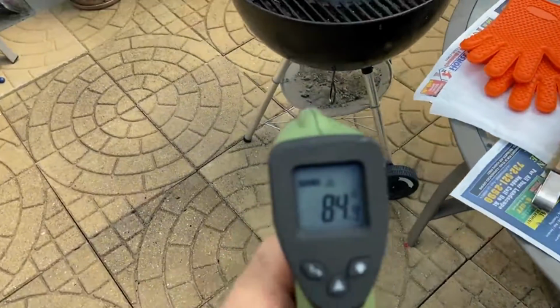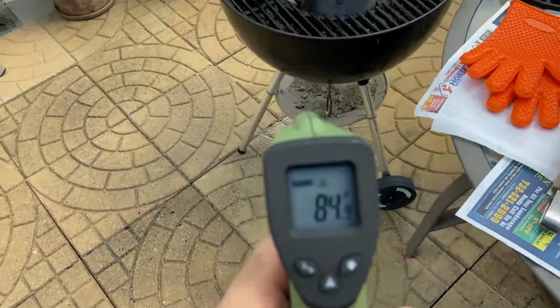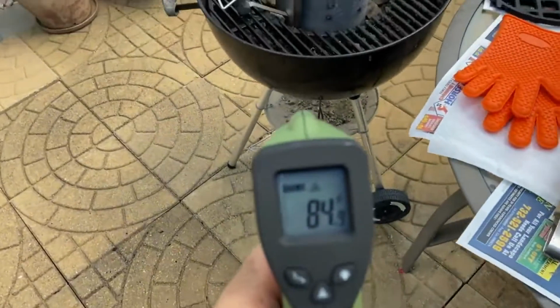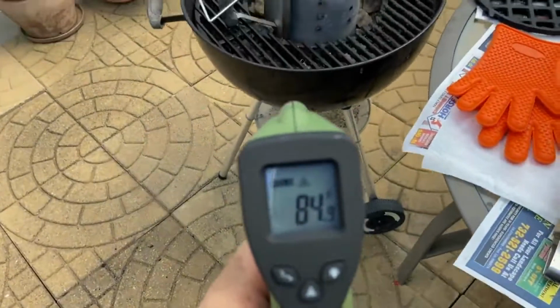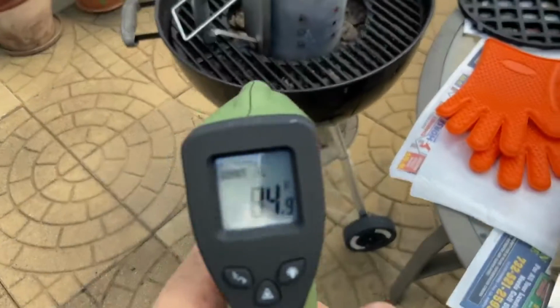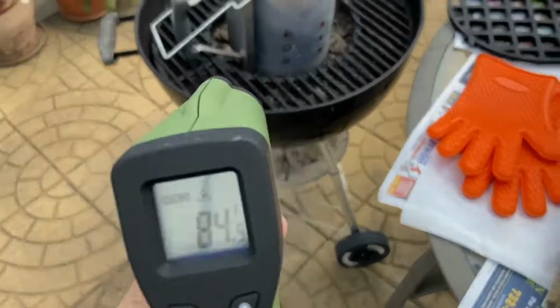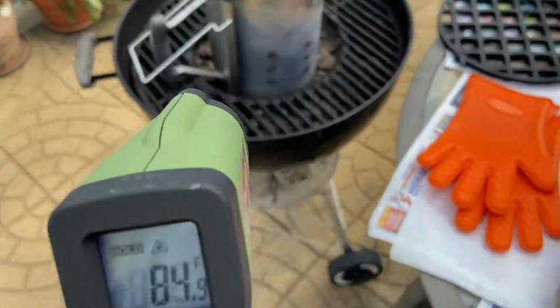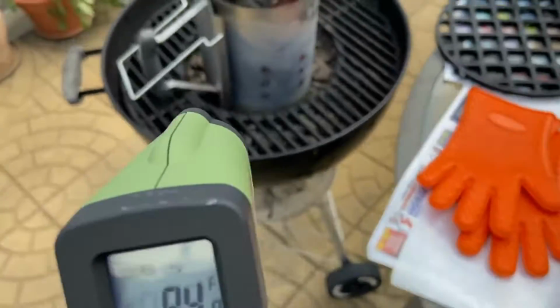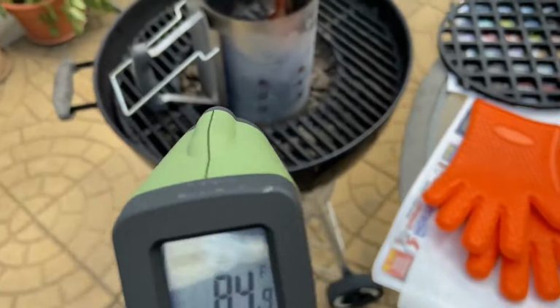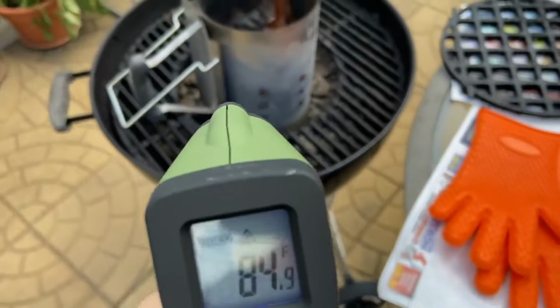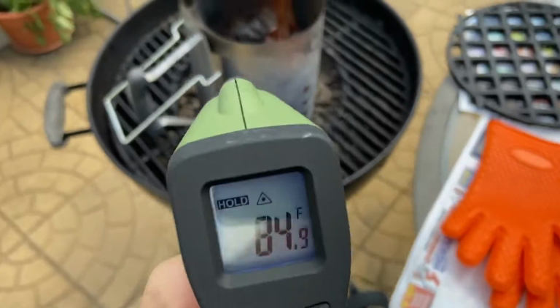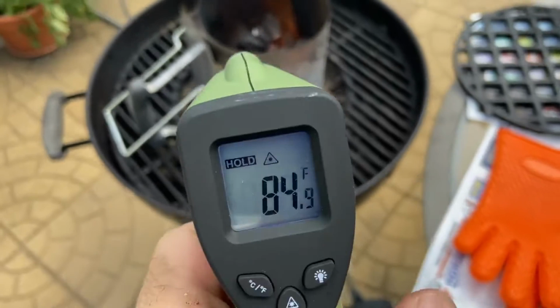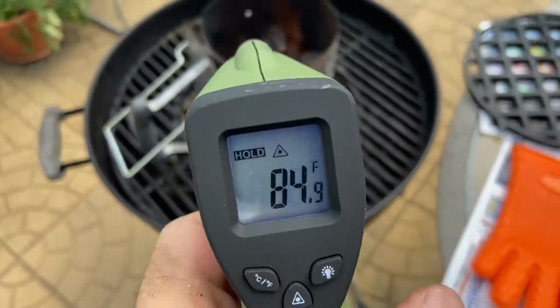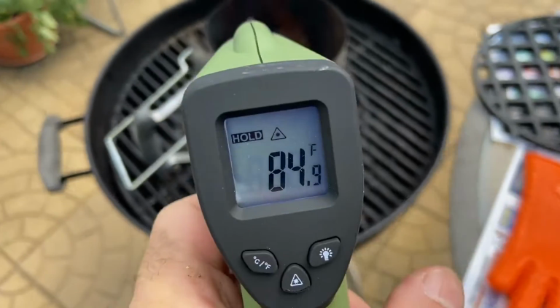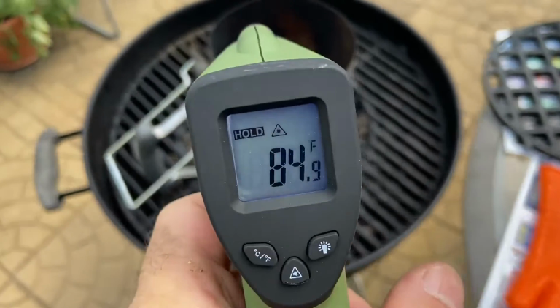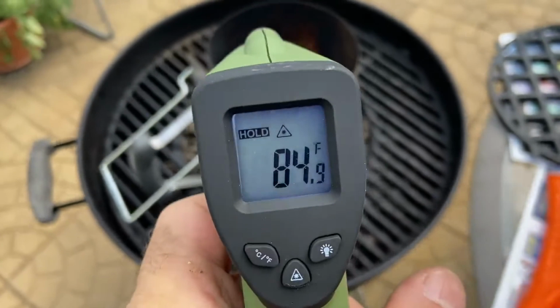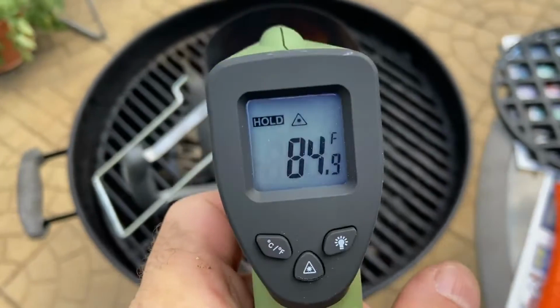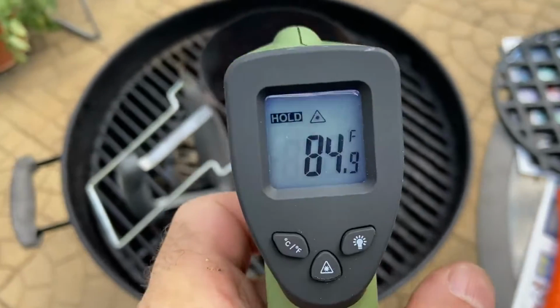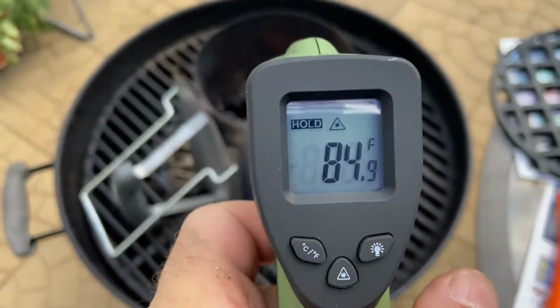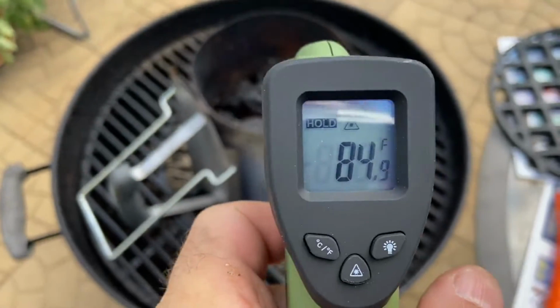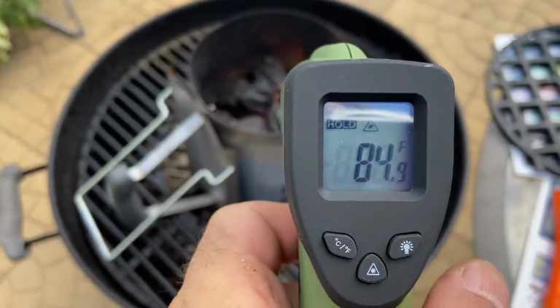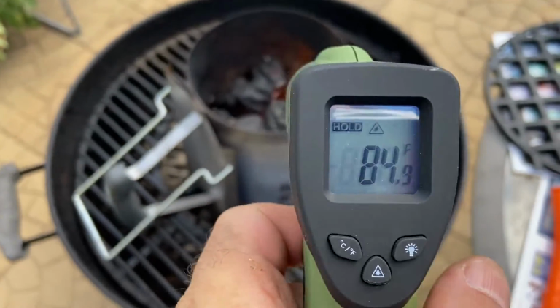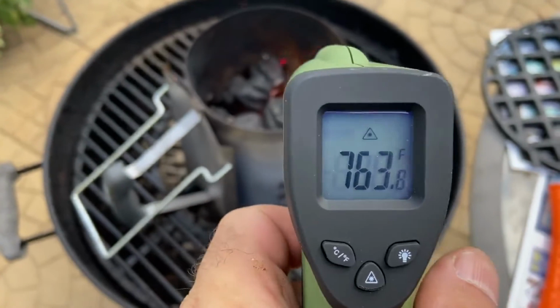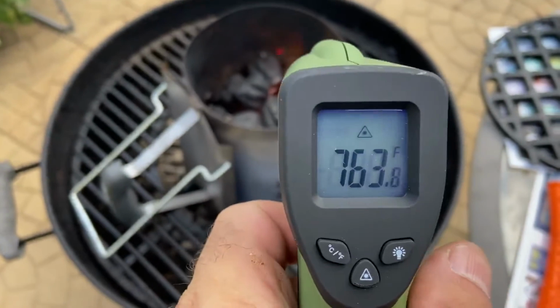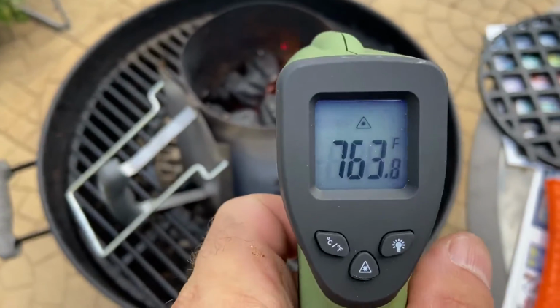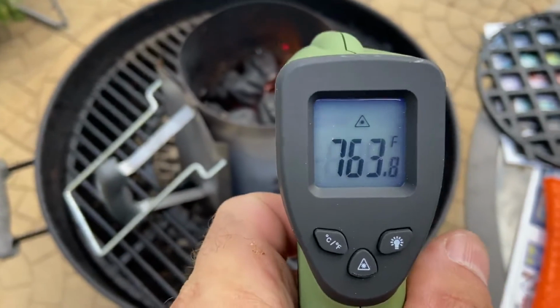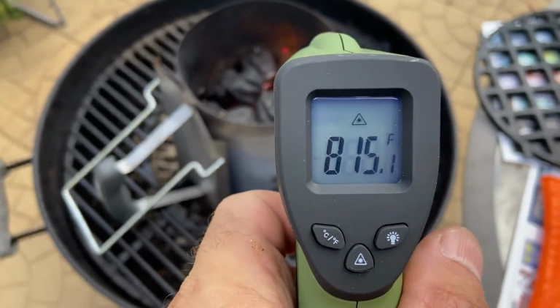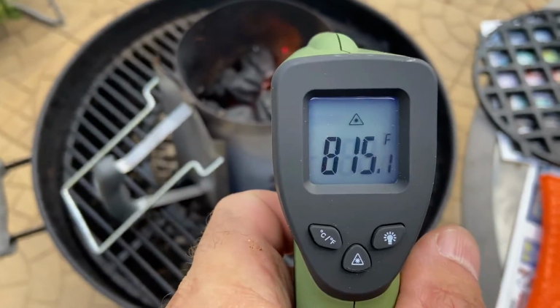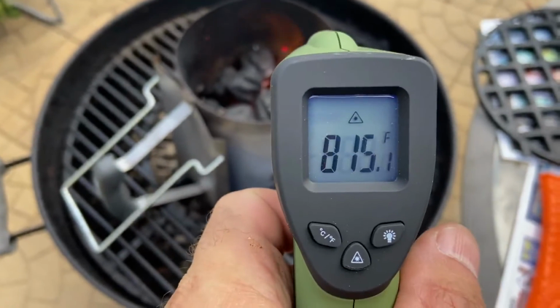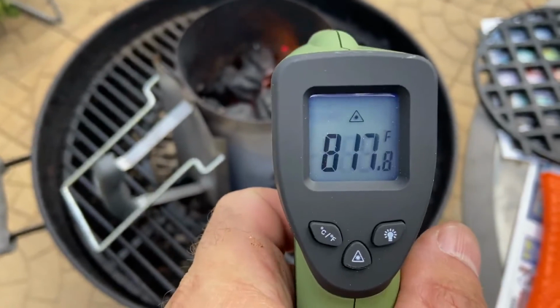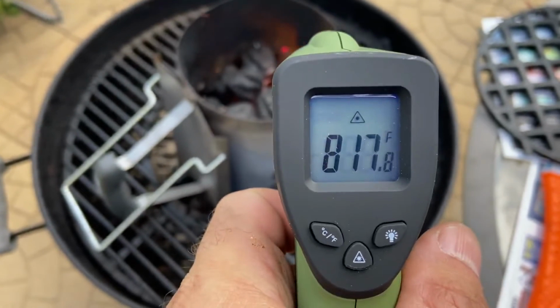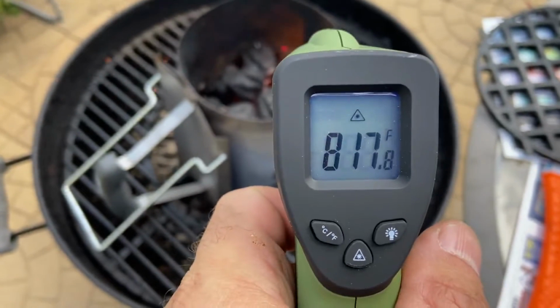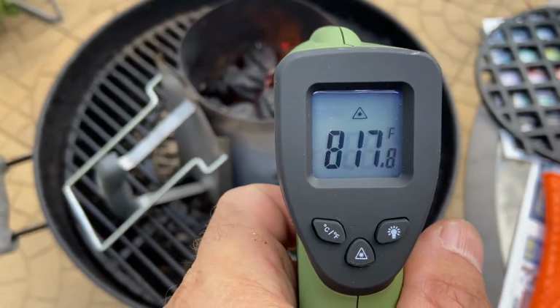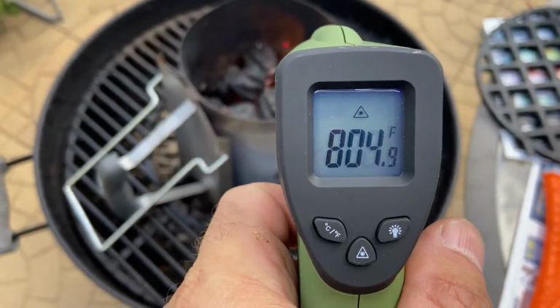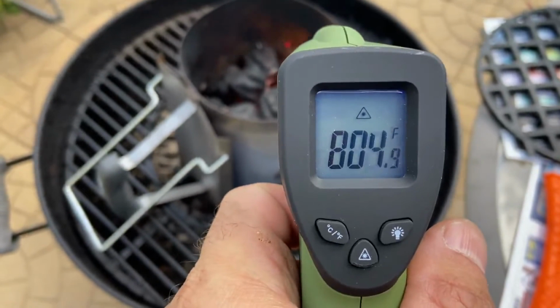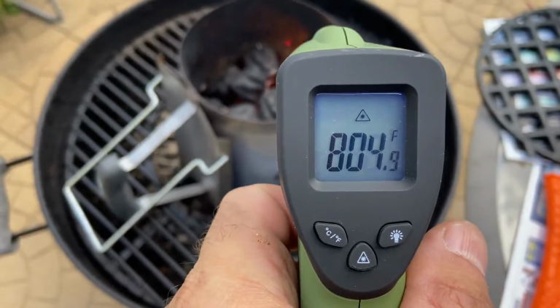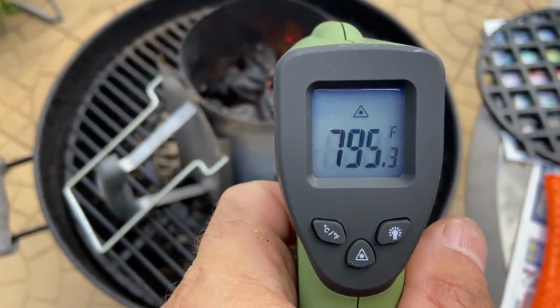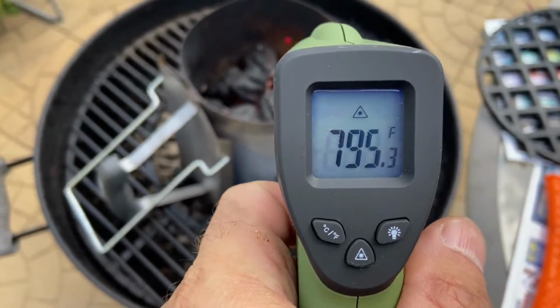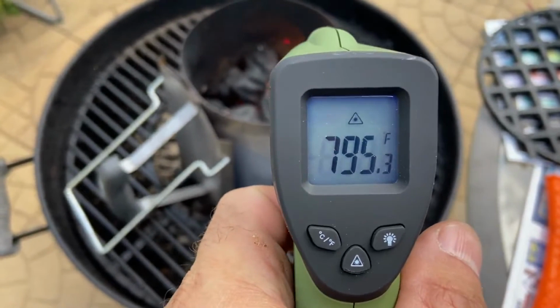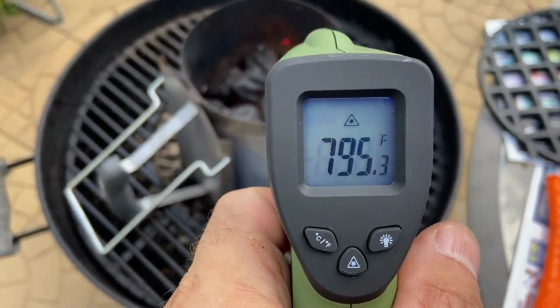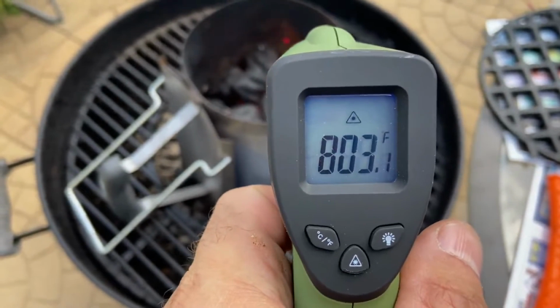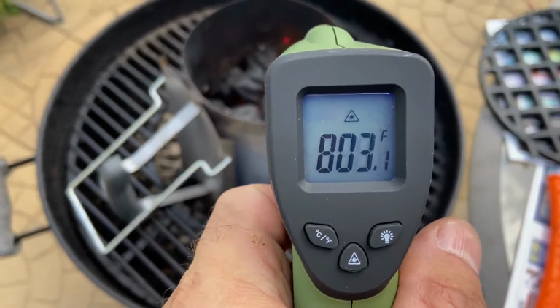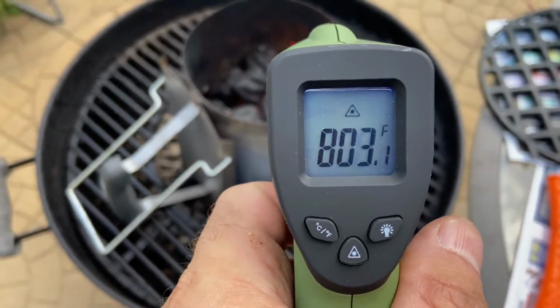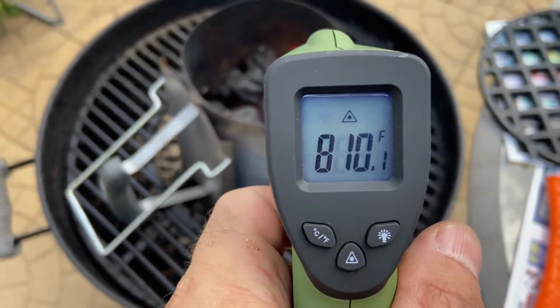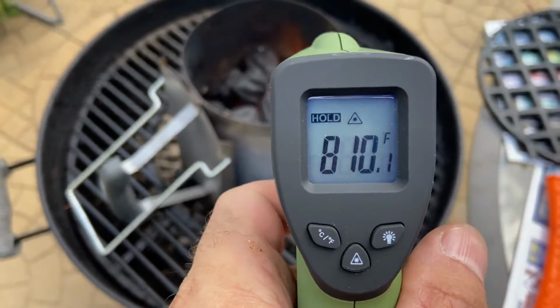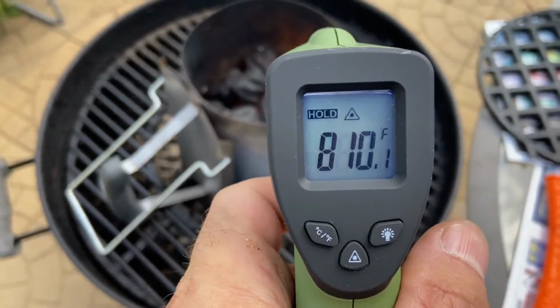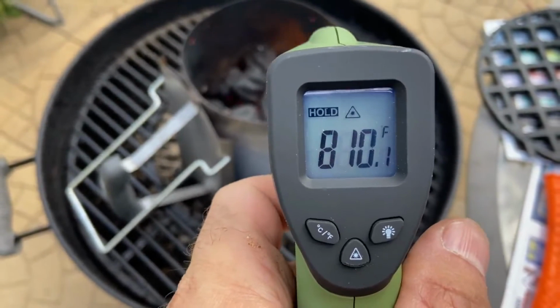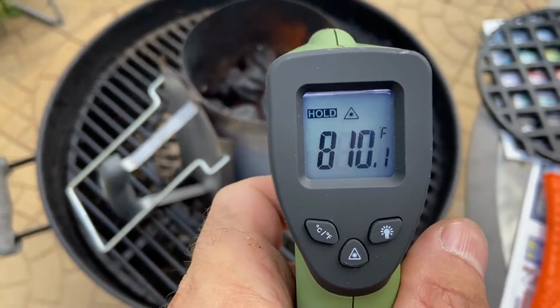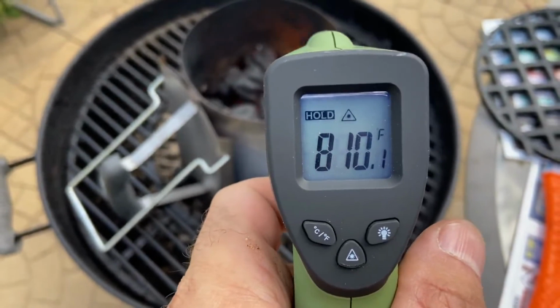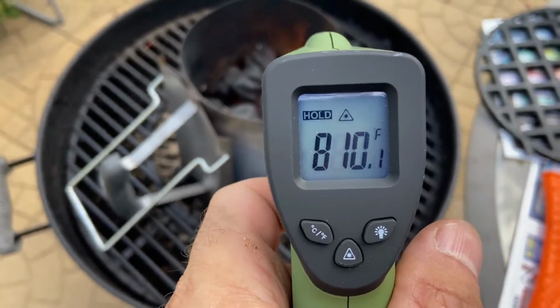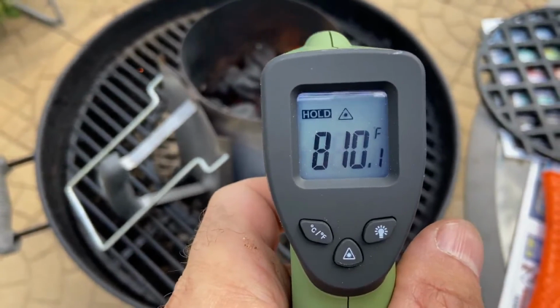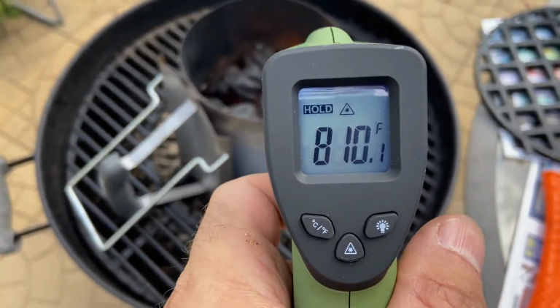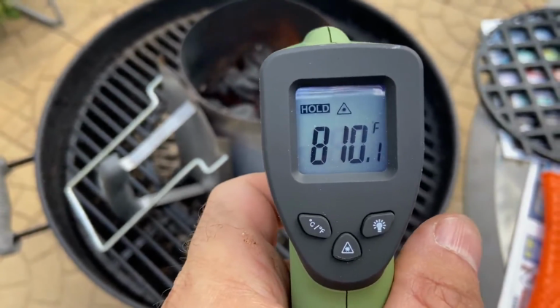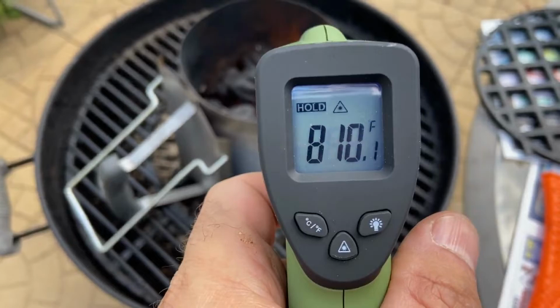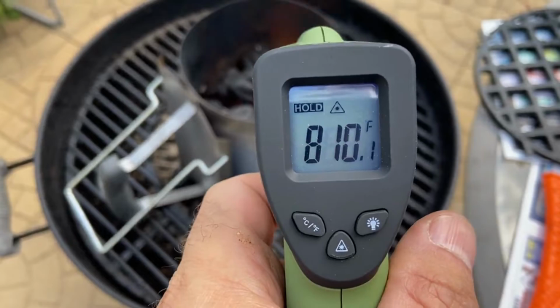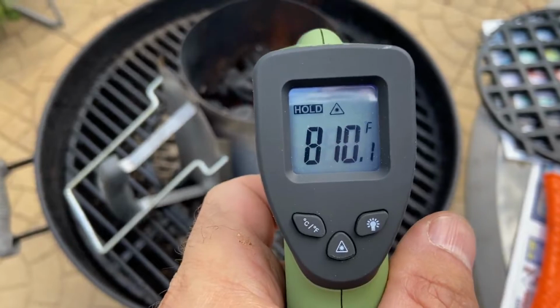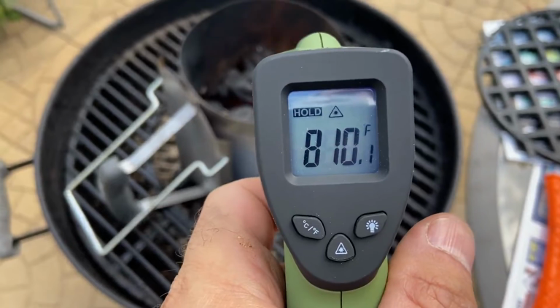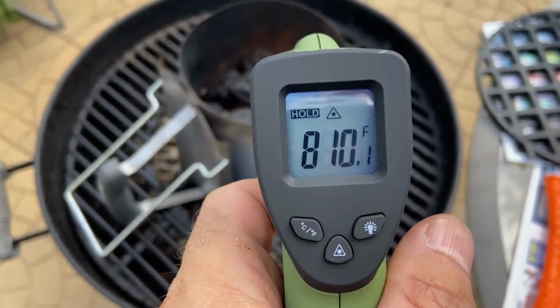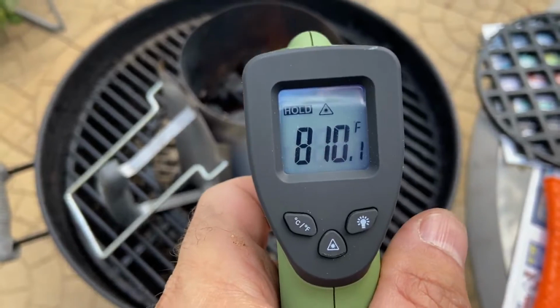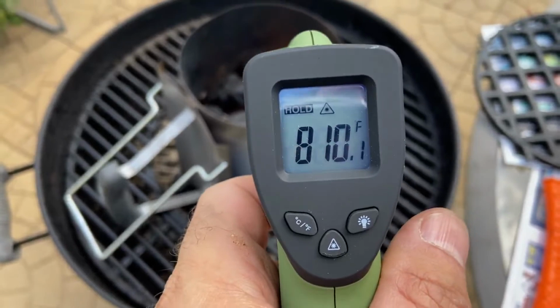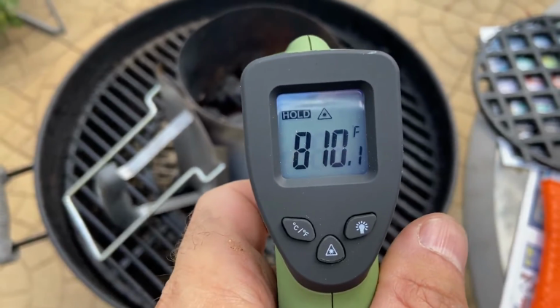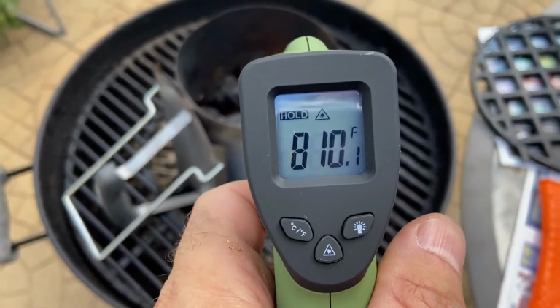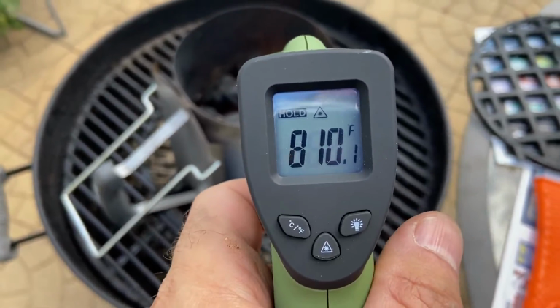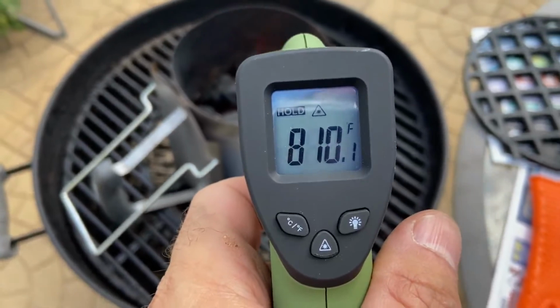Let's see how hot this chimney gets. Is that serious? 800 degrees? That's insane.